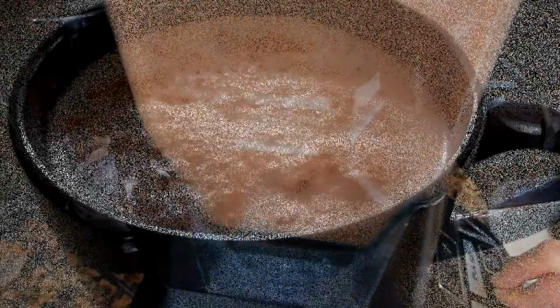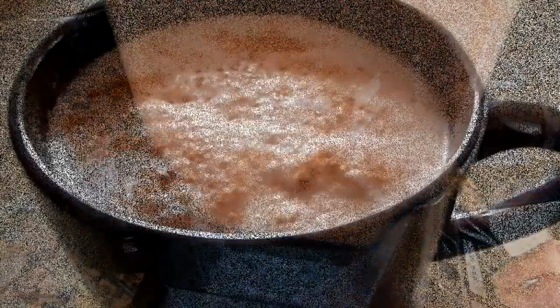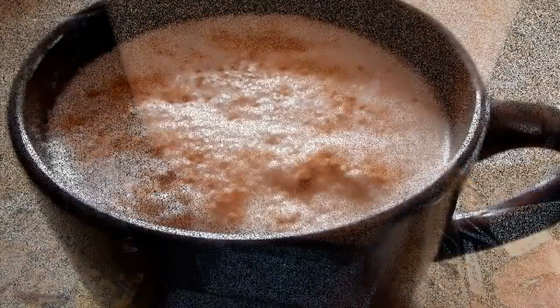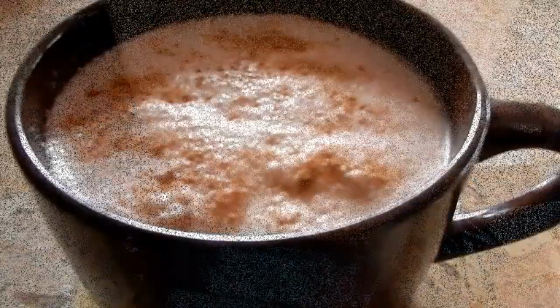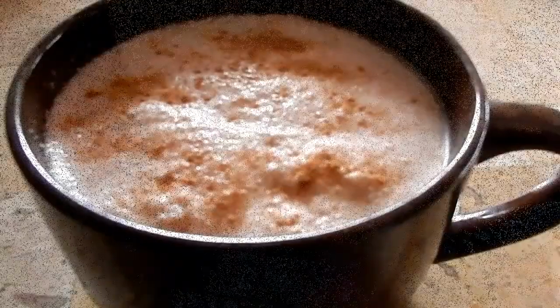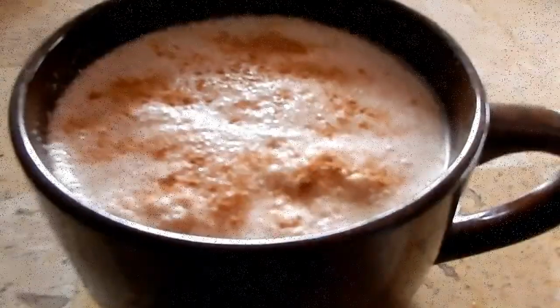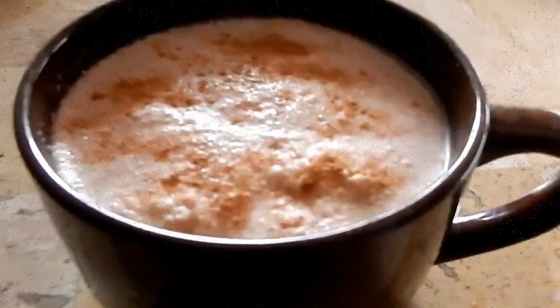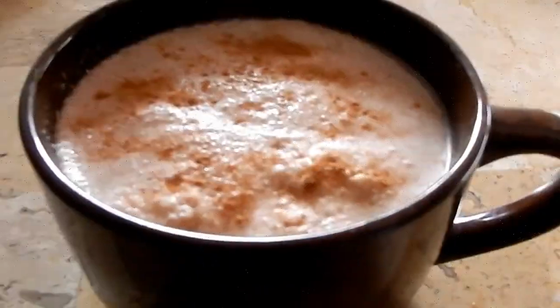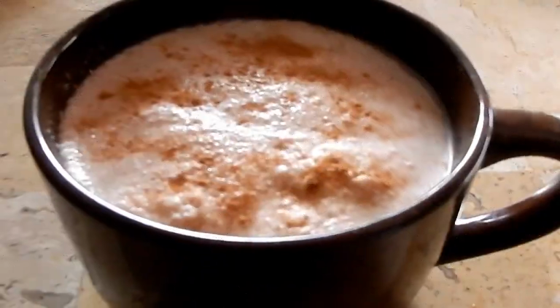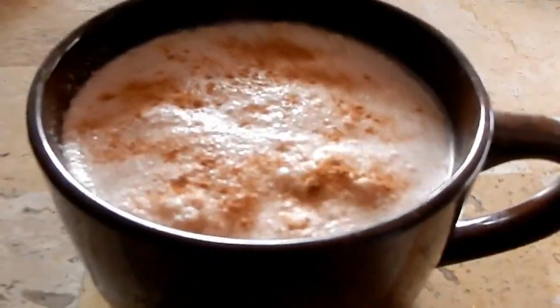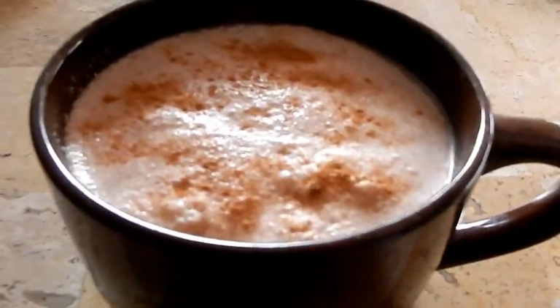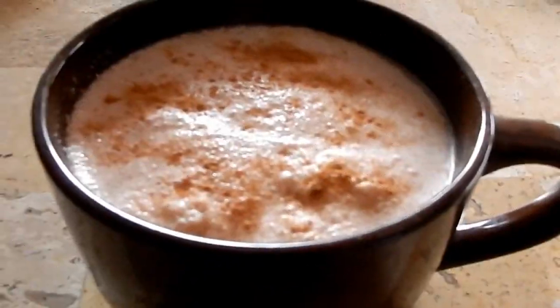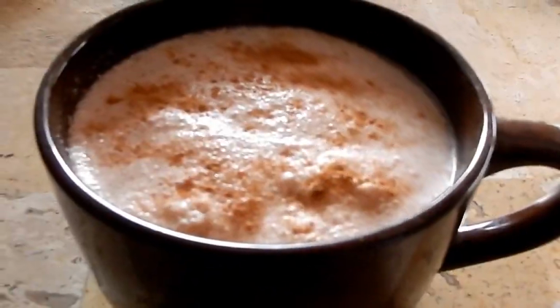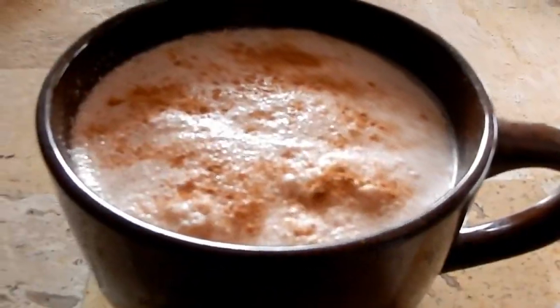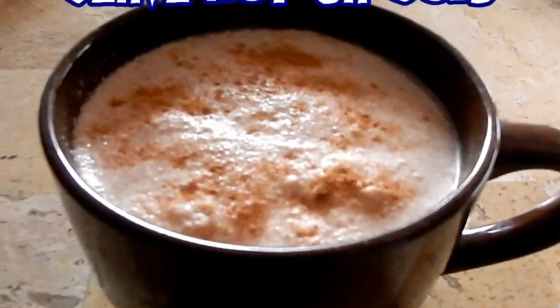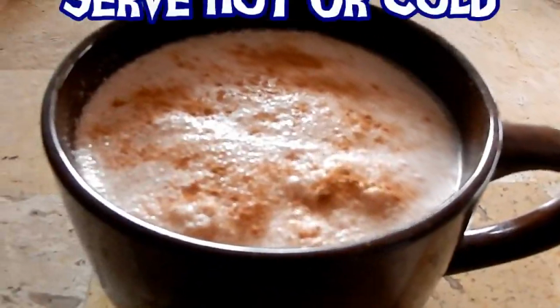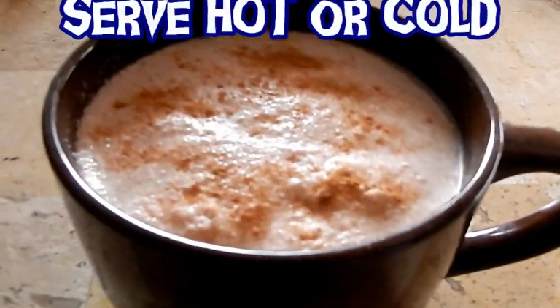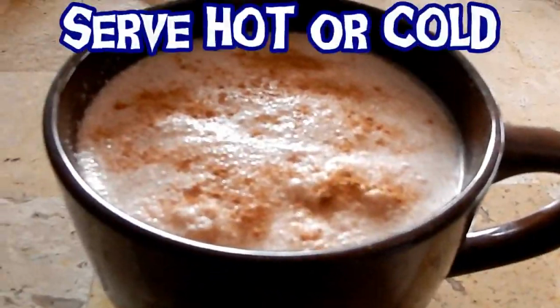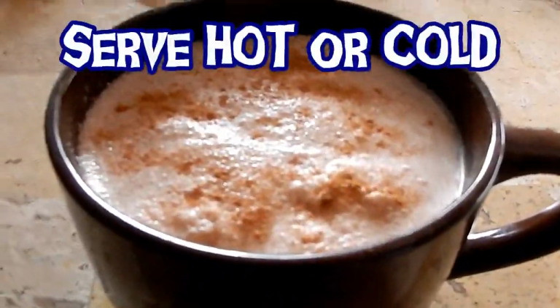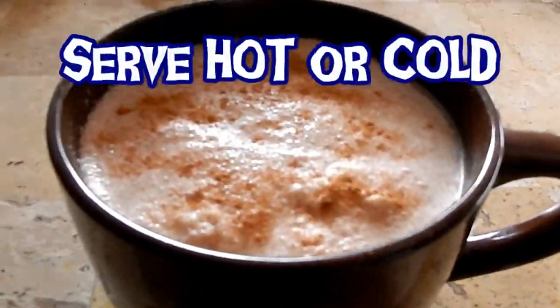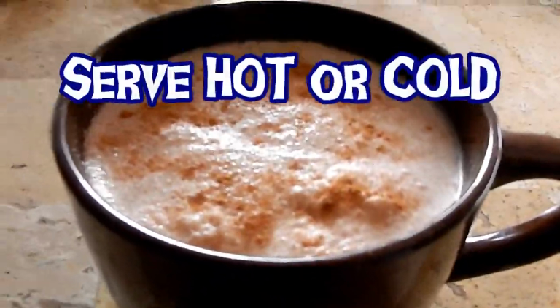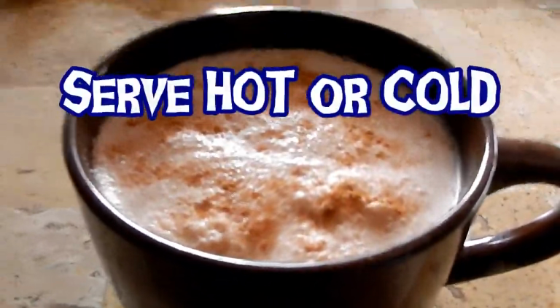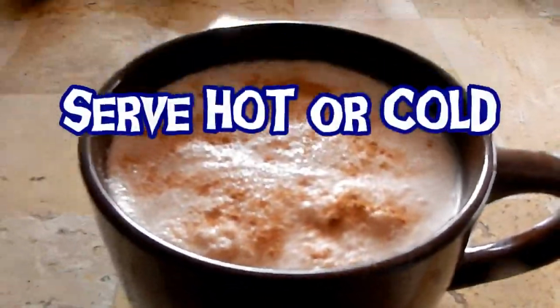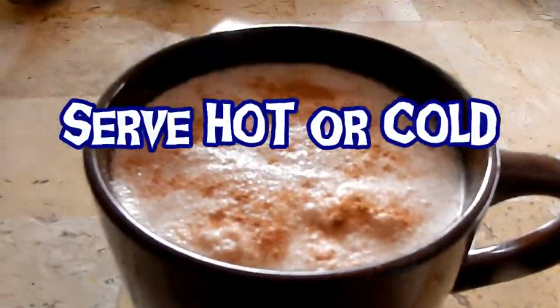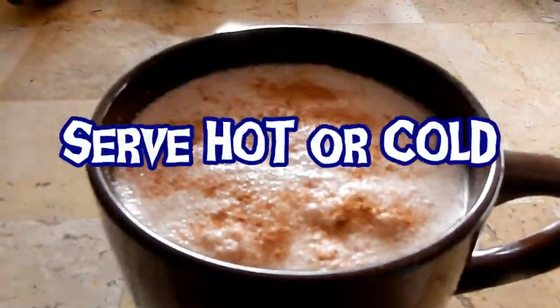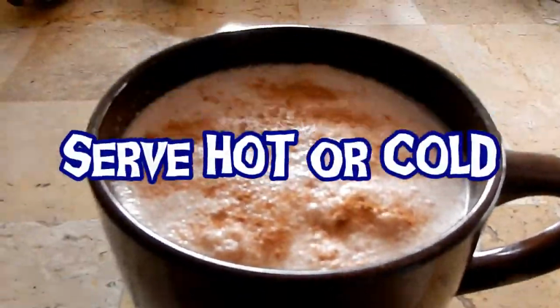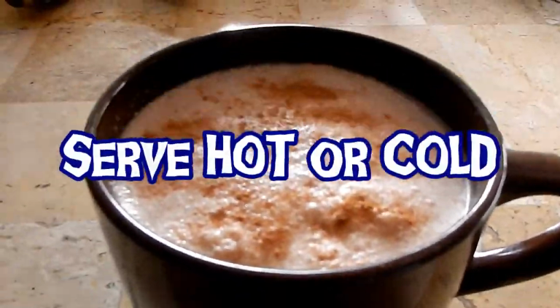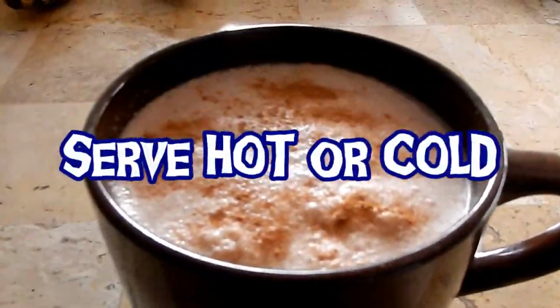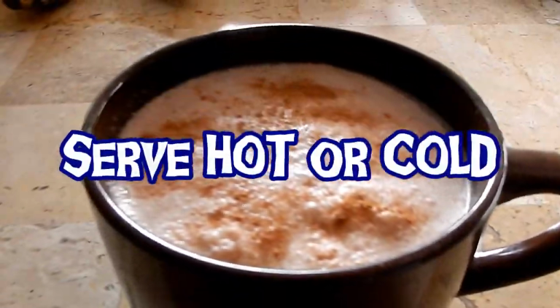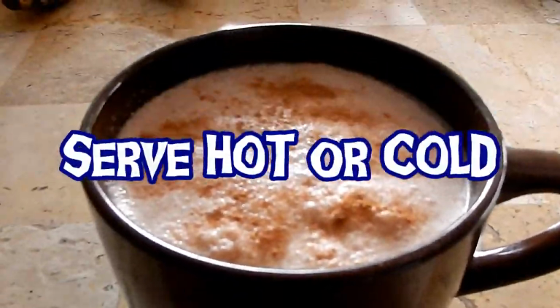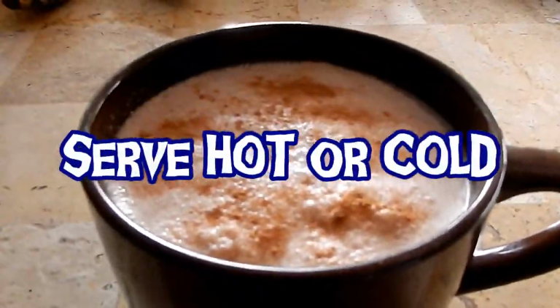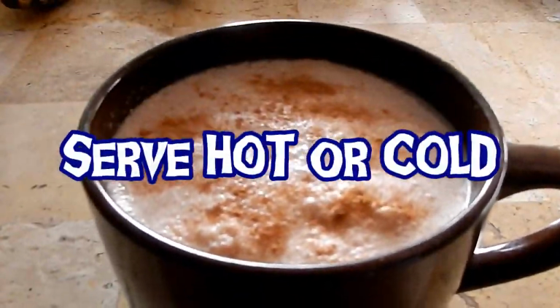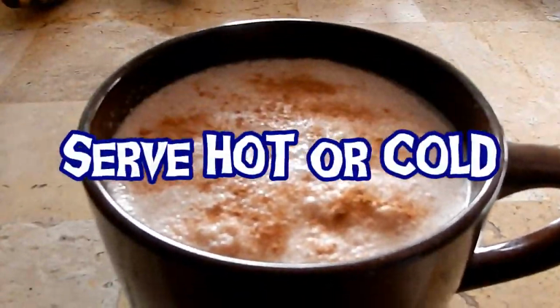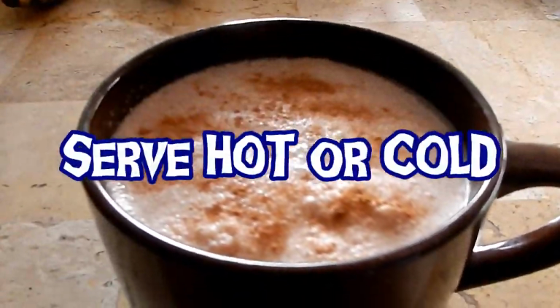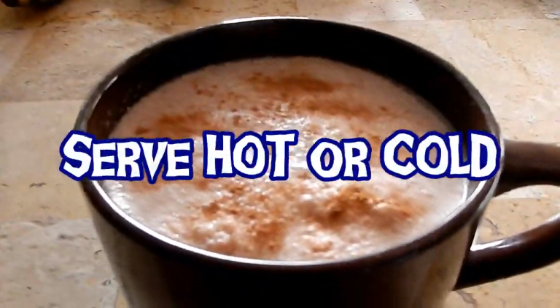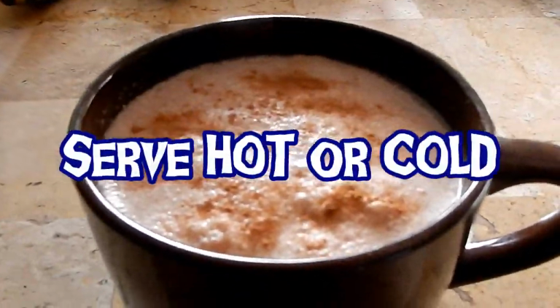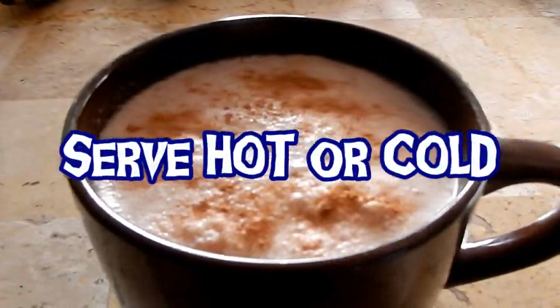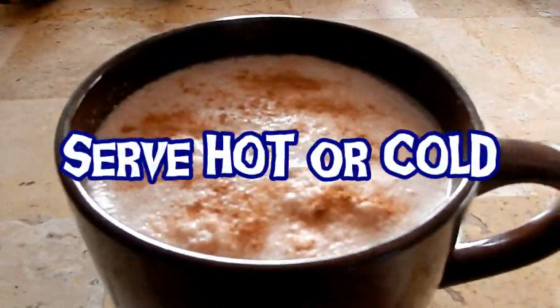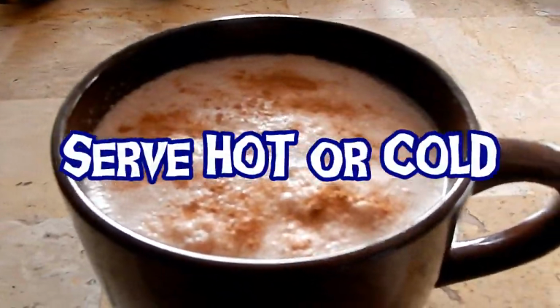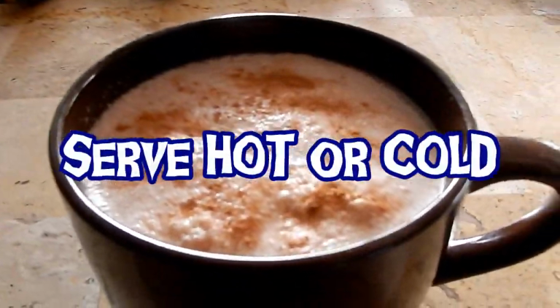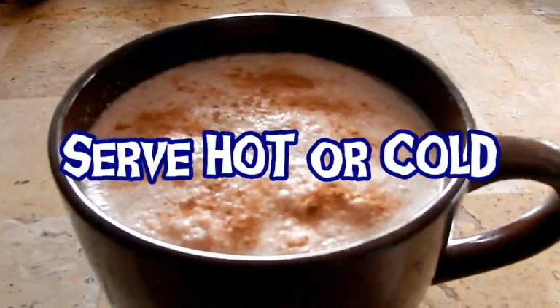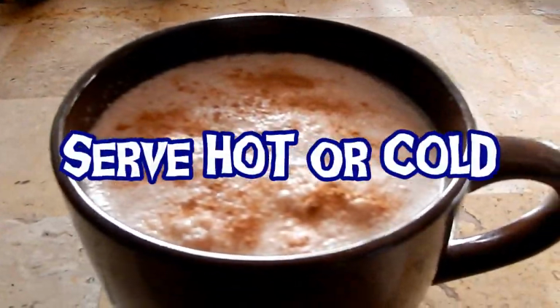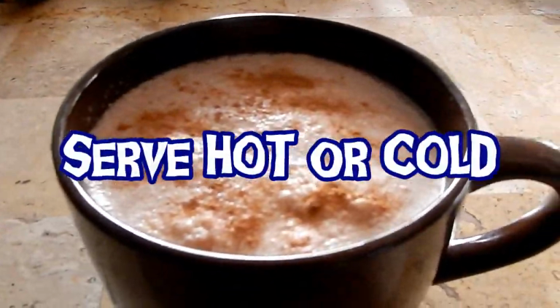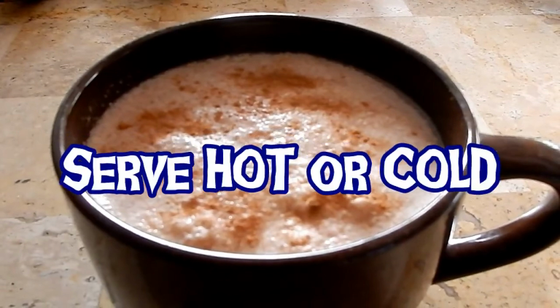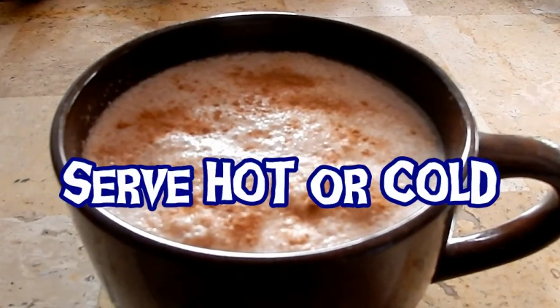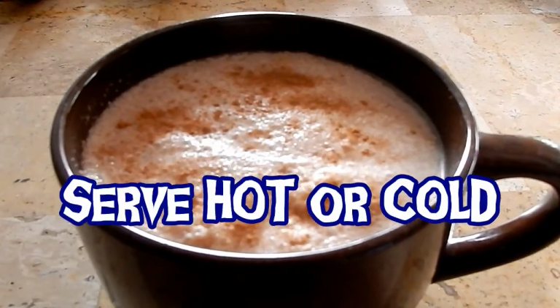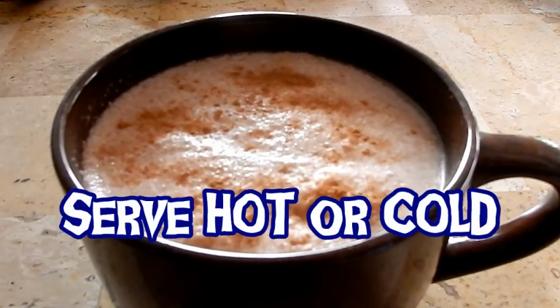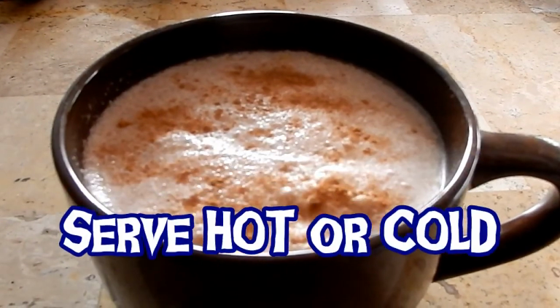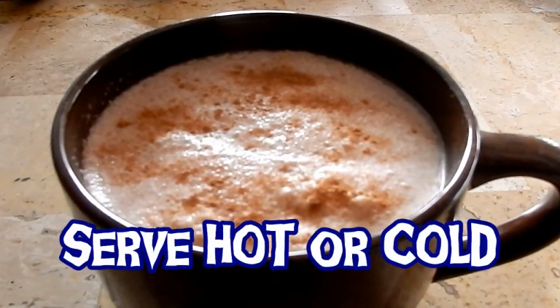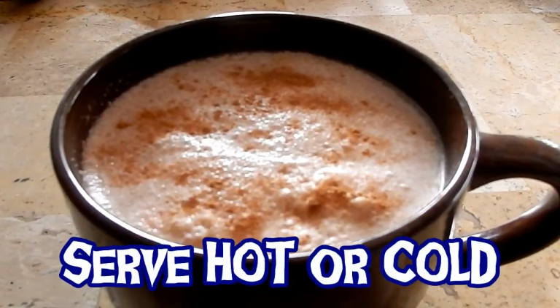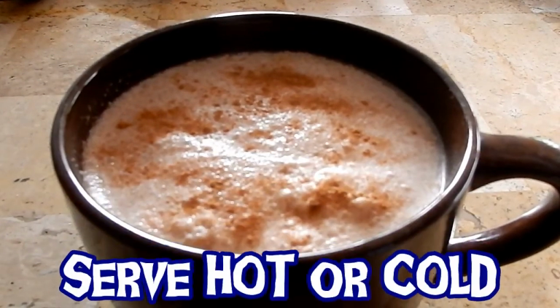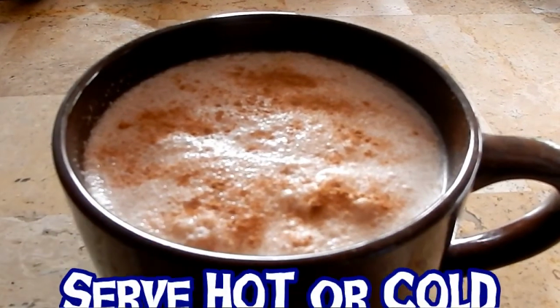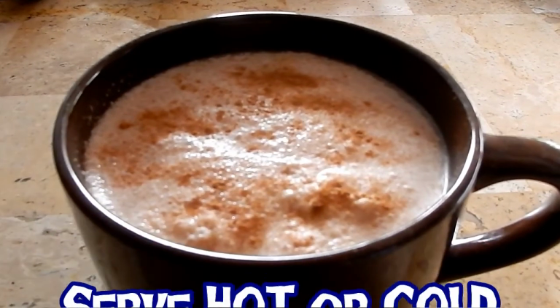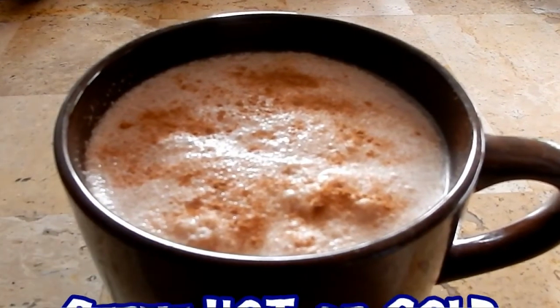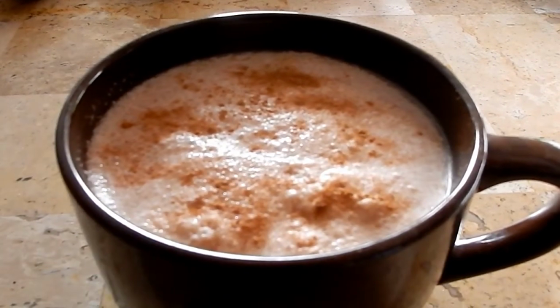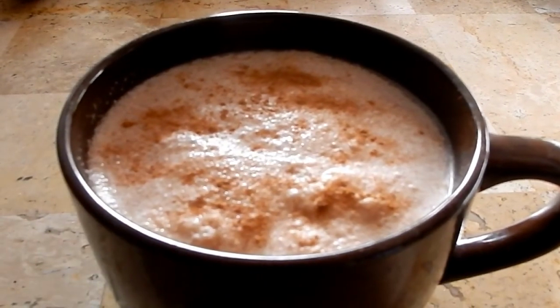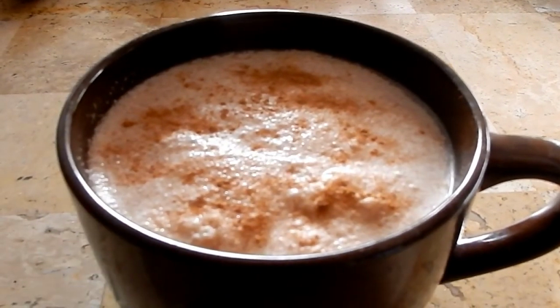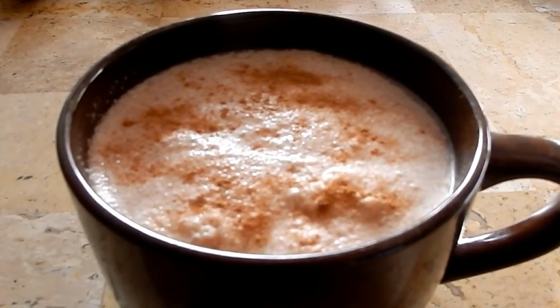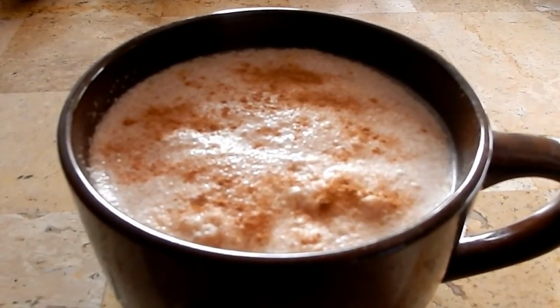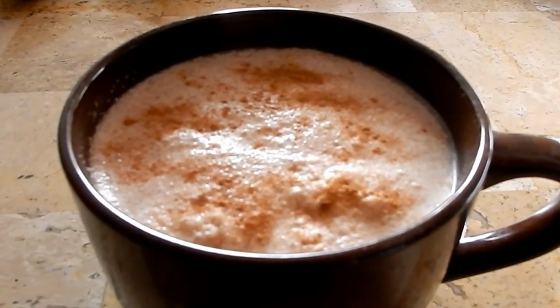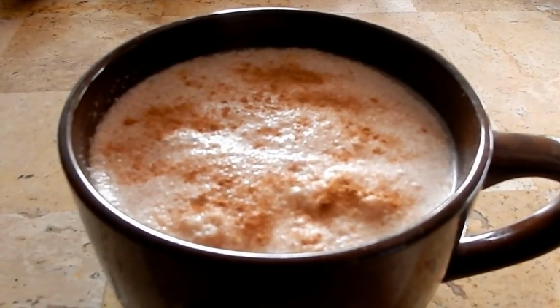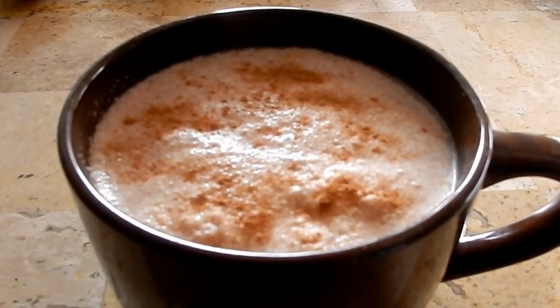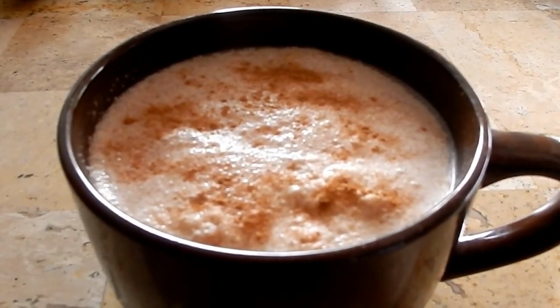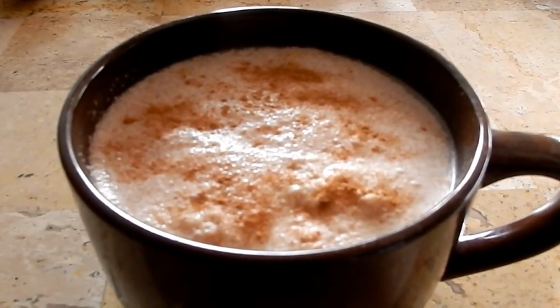Here's my Yerba Mate Latte. I like it hot or cold — it's just a really good drink.